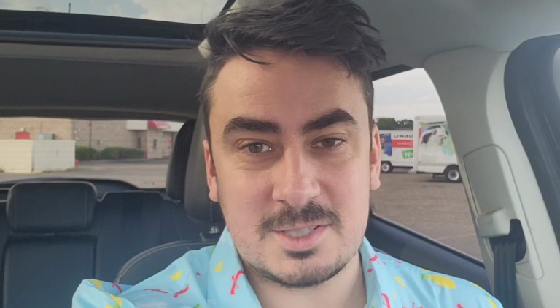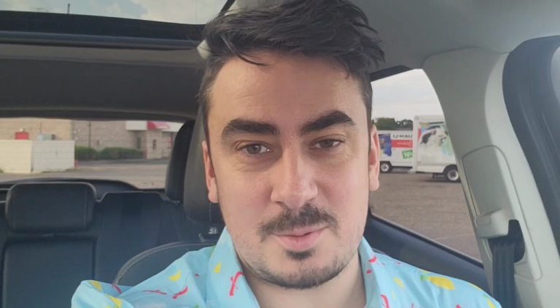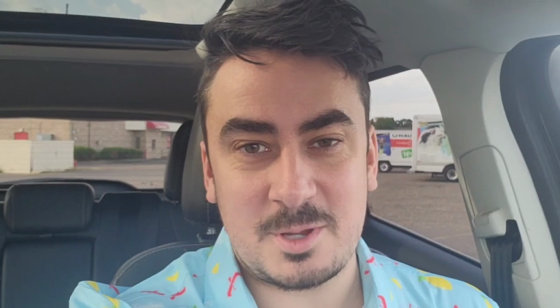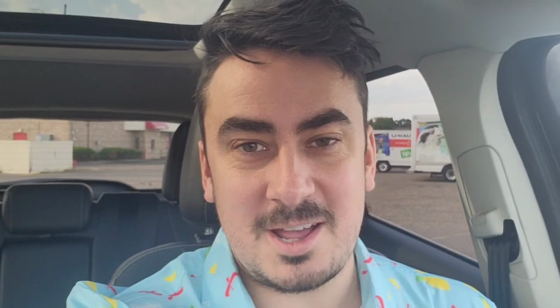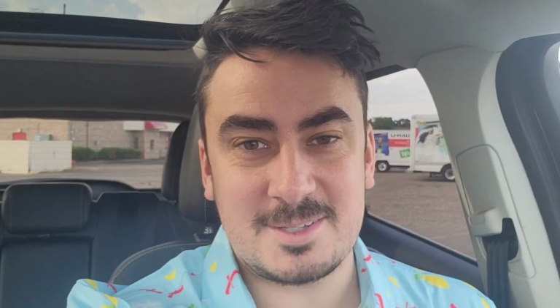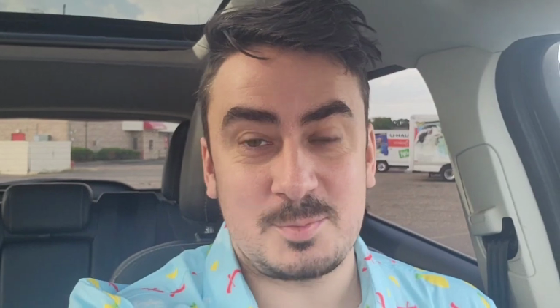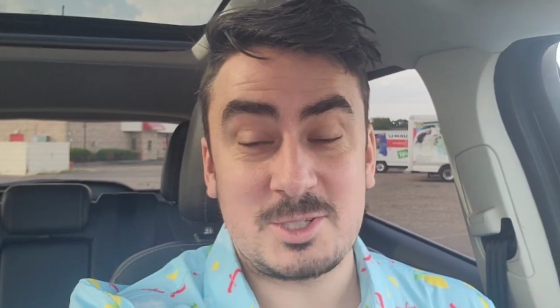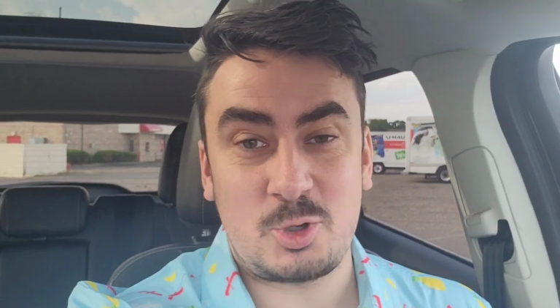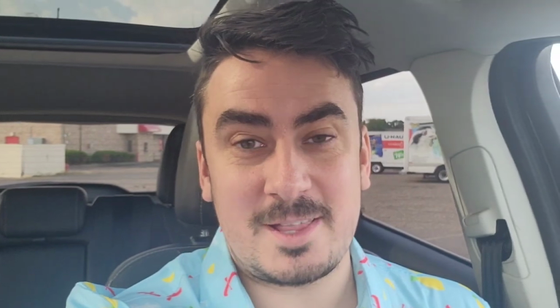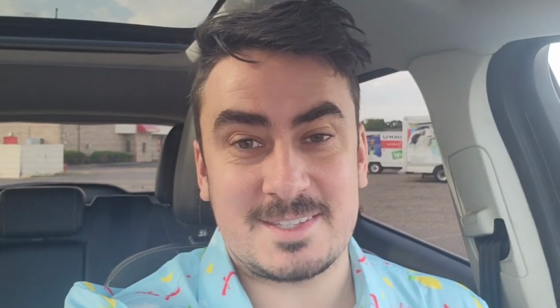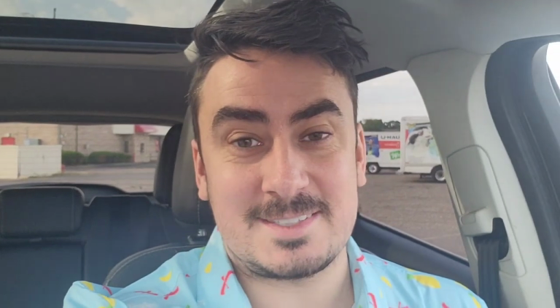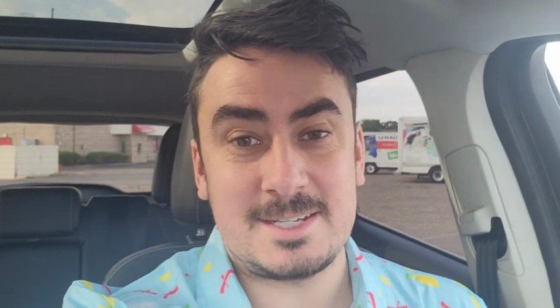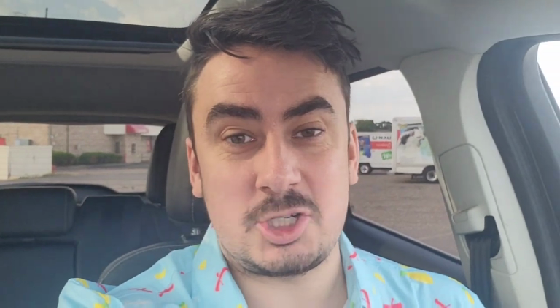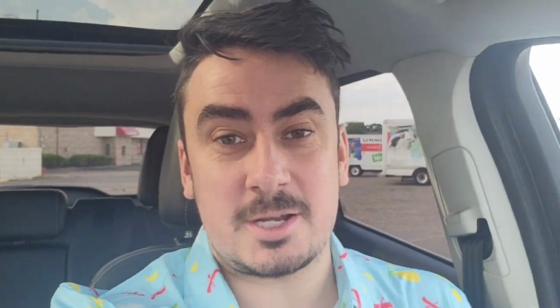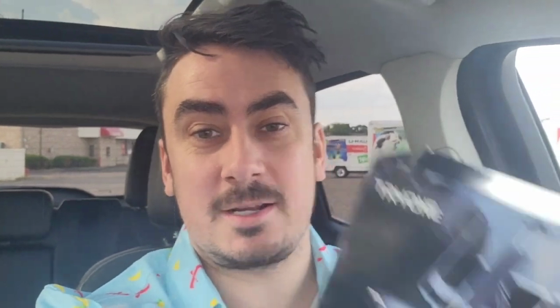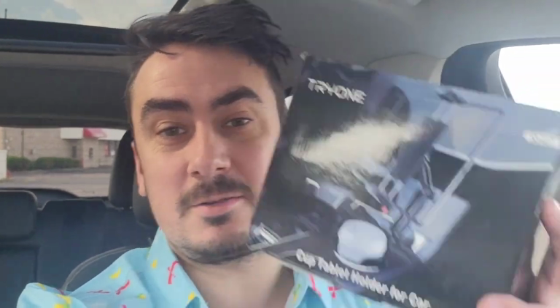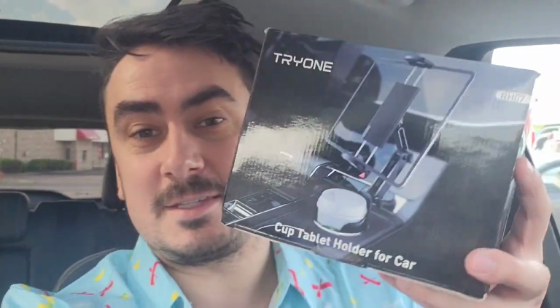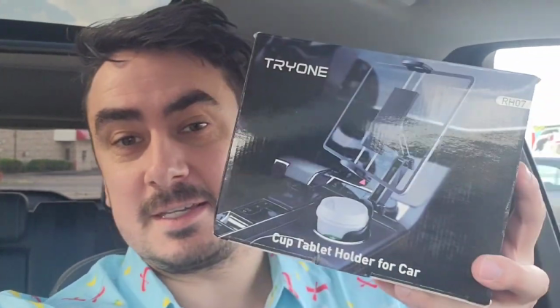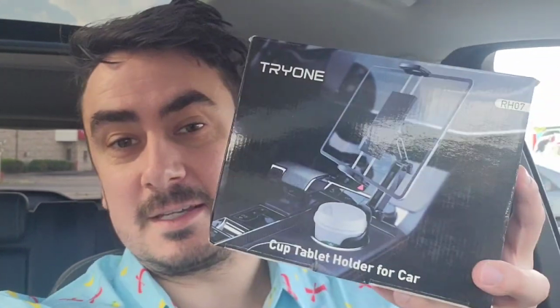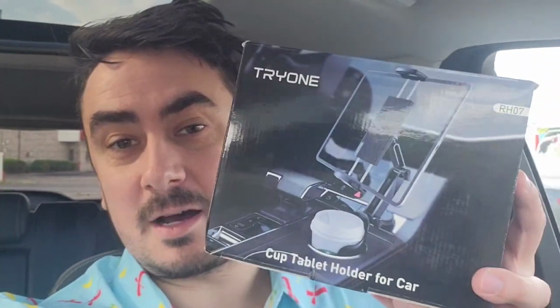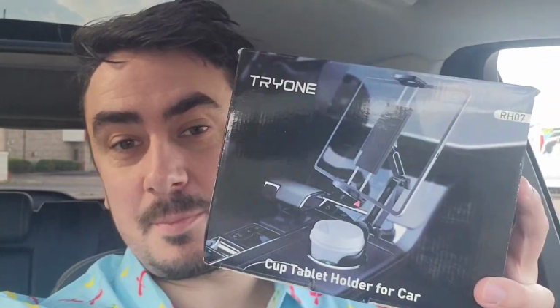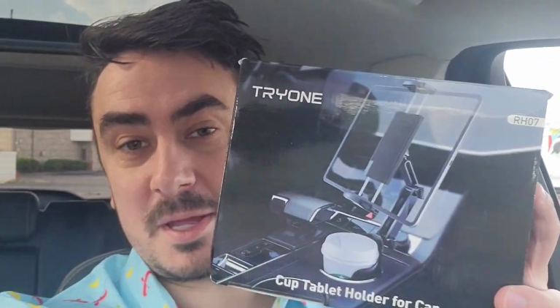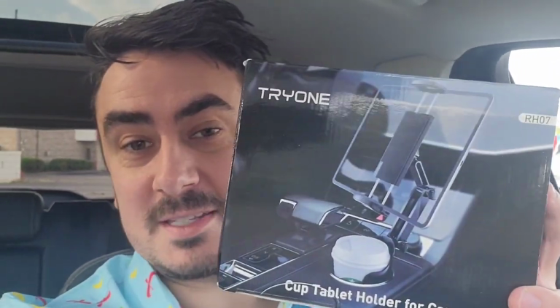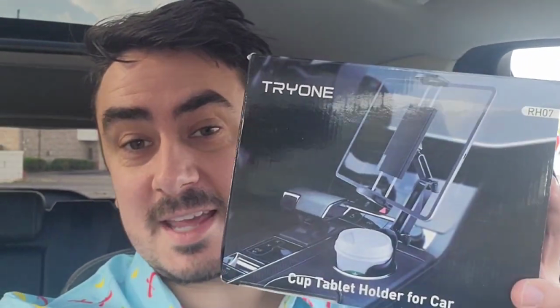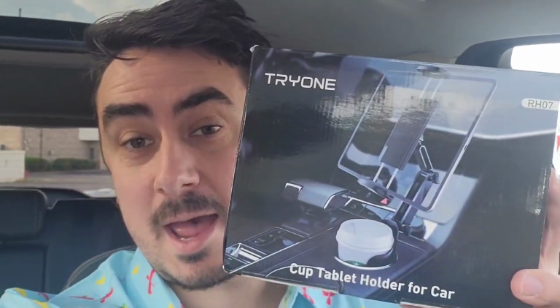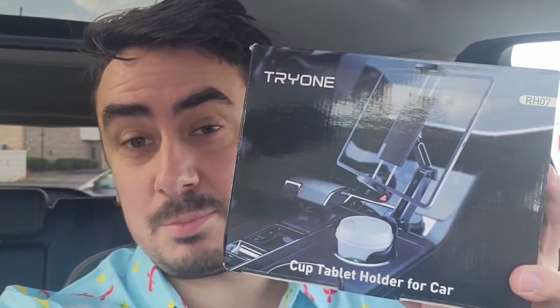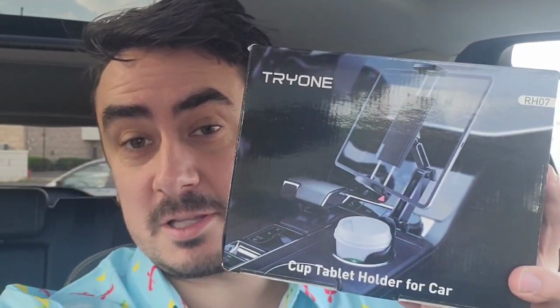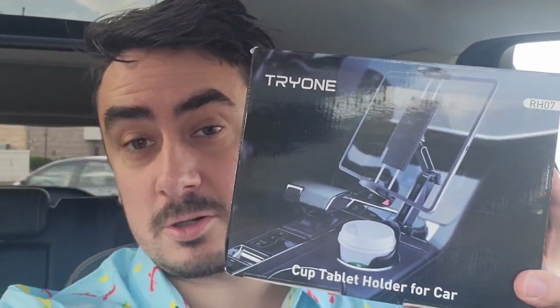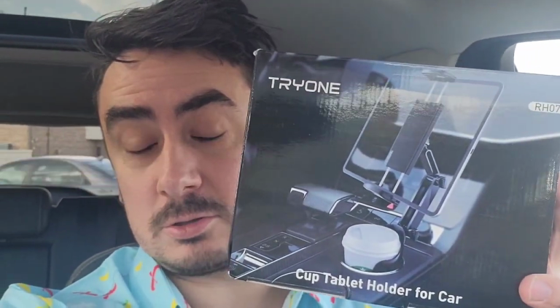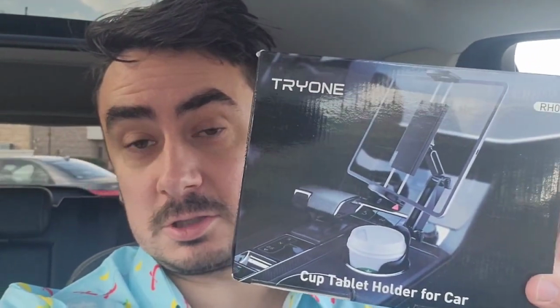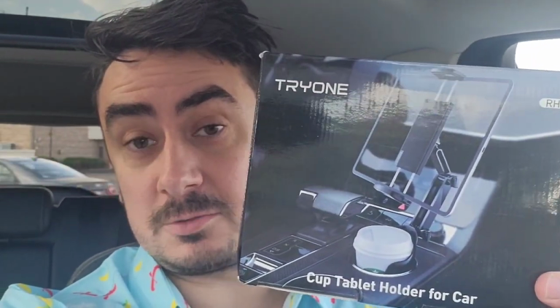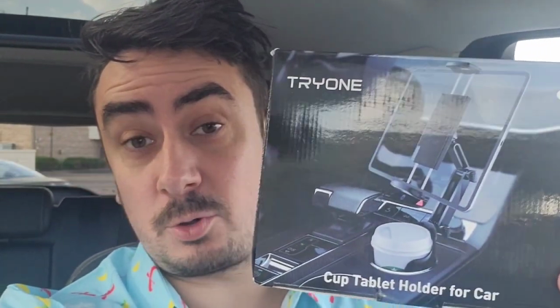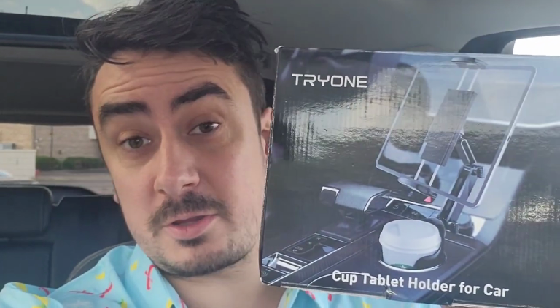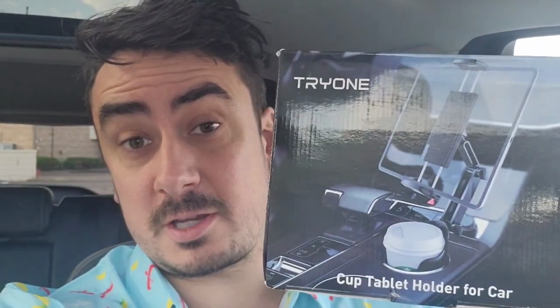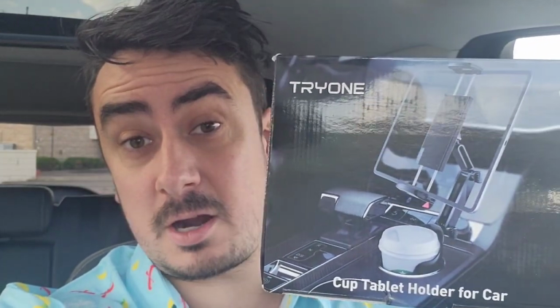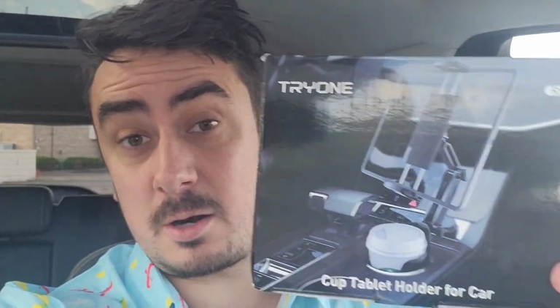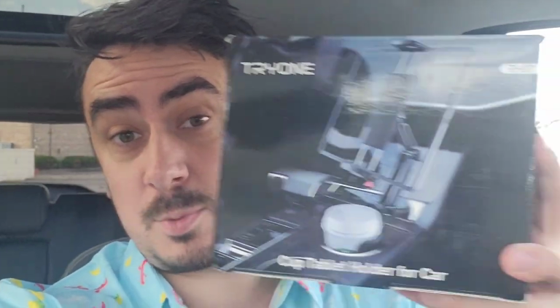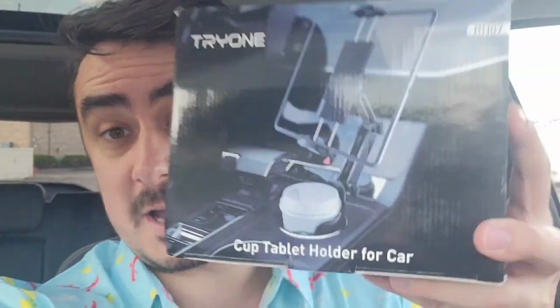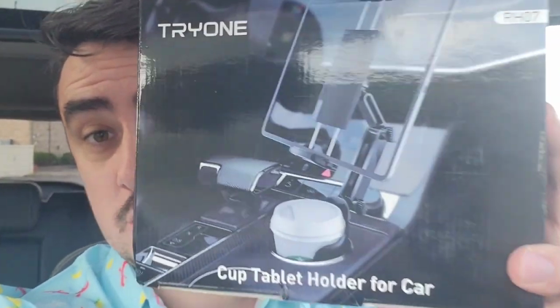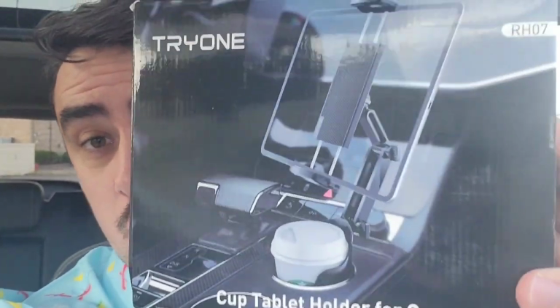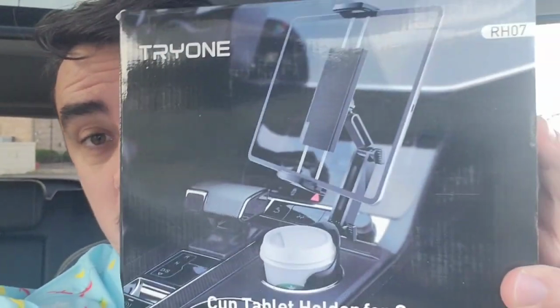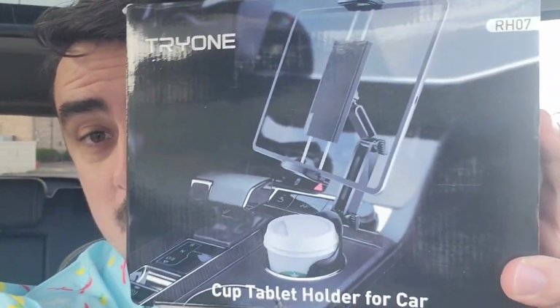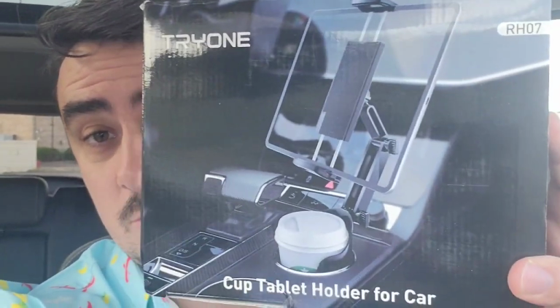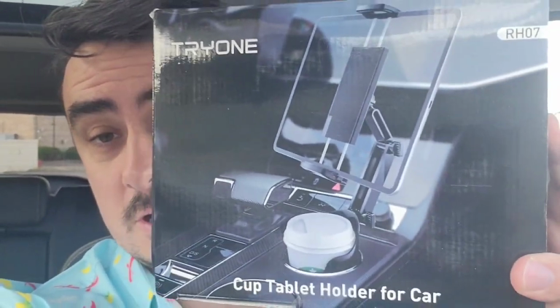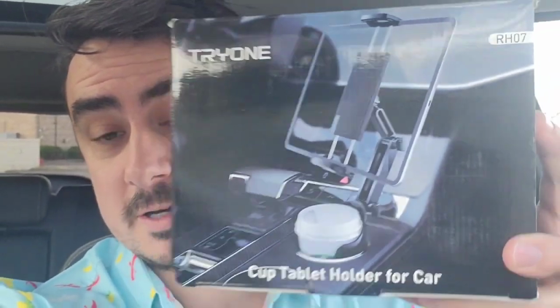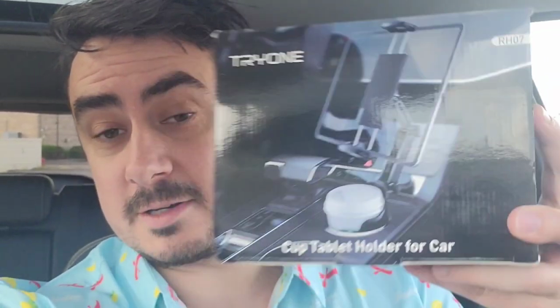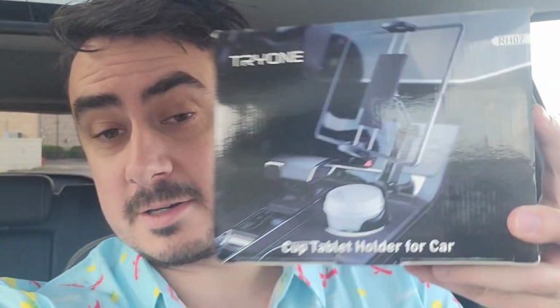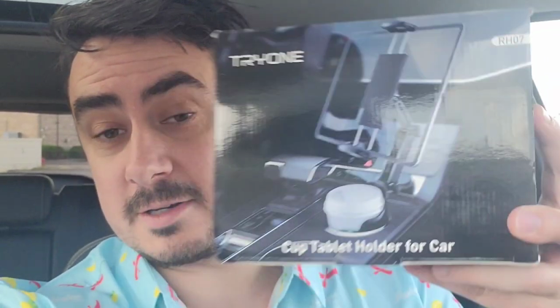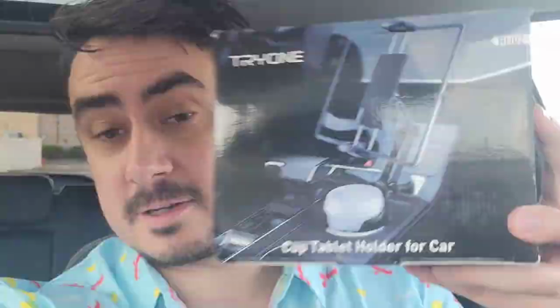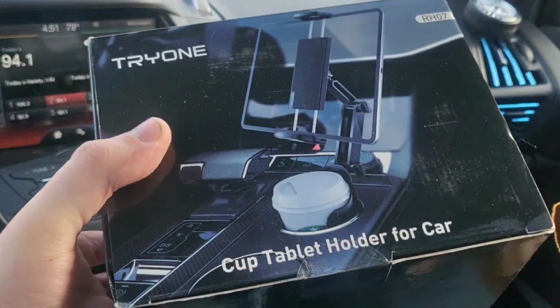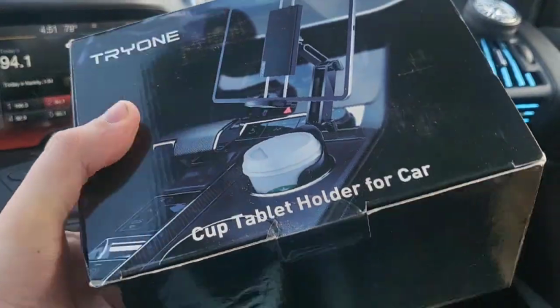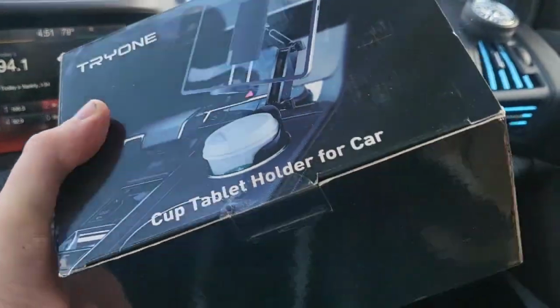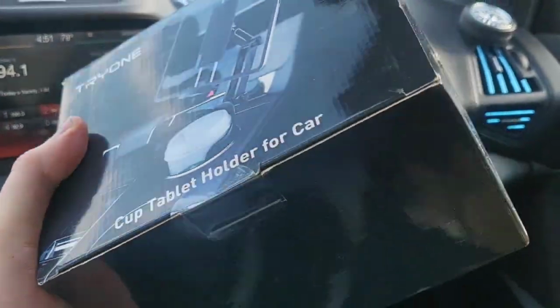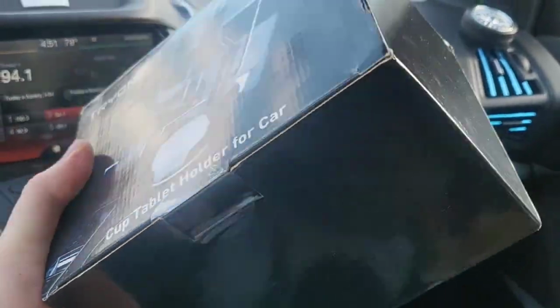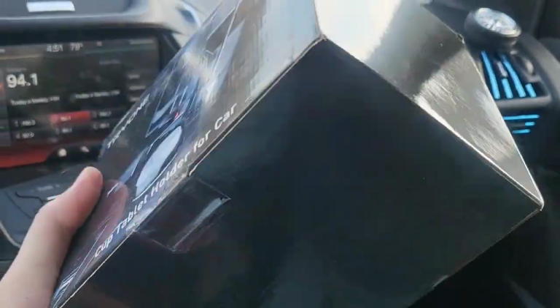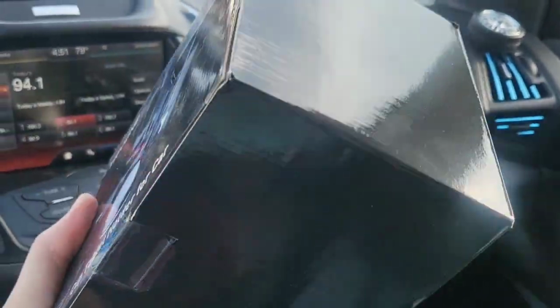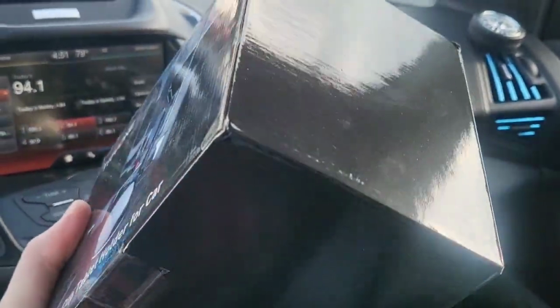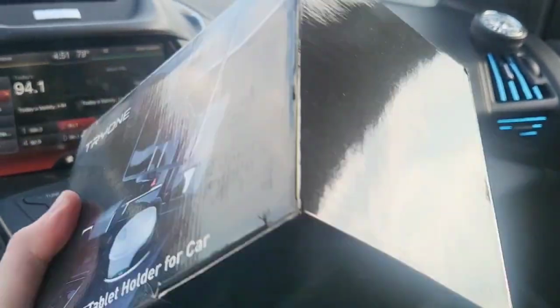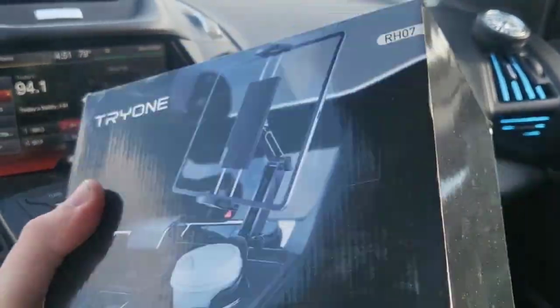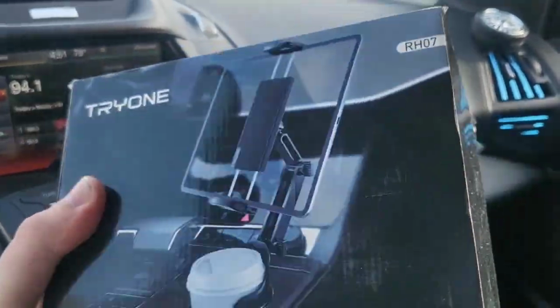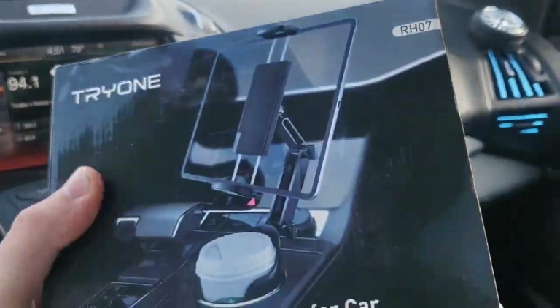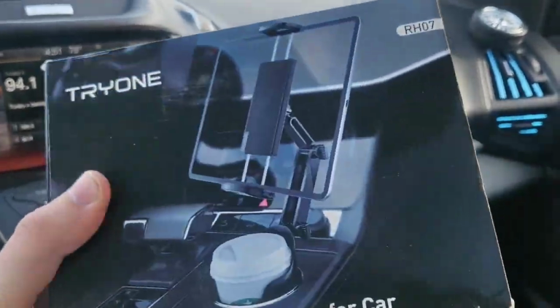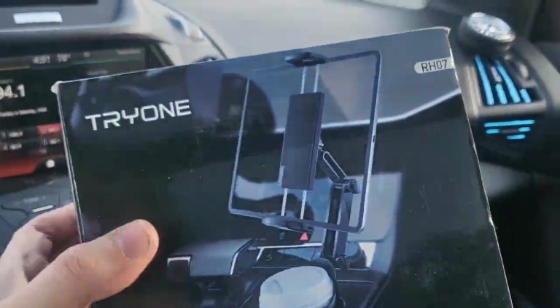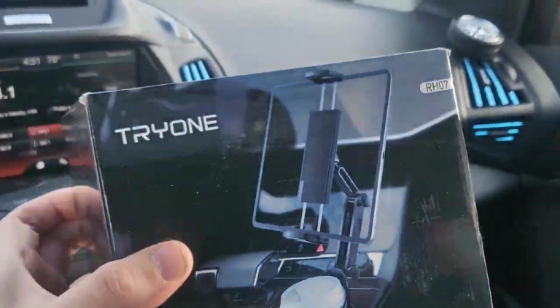What's up guys, Mr. Alan C. checking out the Cup Tablet Holder for the car by Try One. The box it comes in, pretty cool.